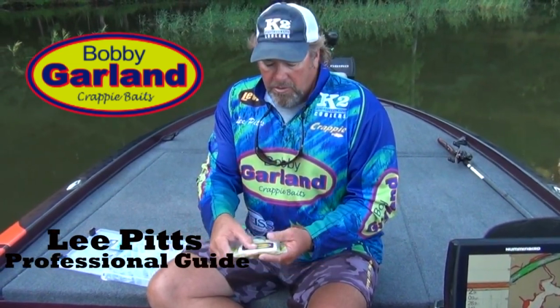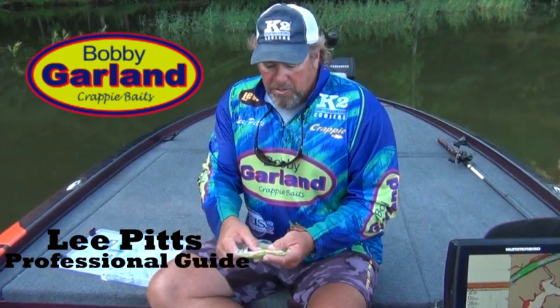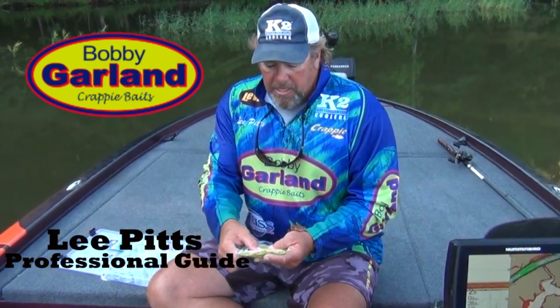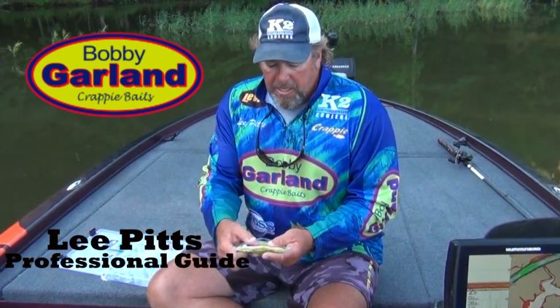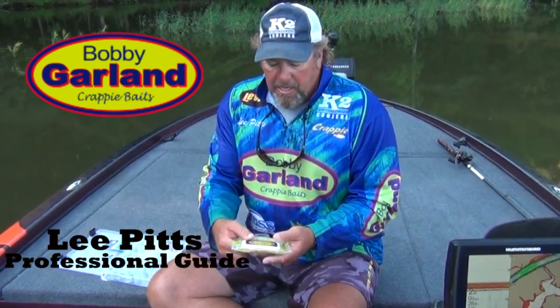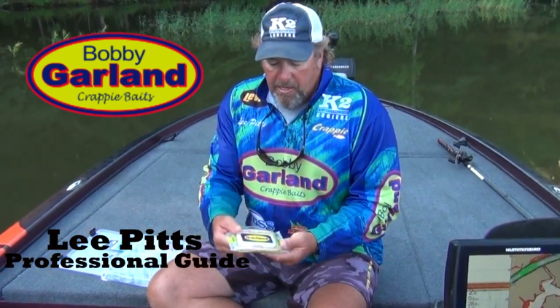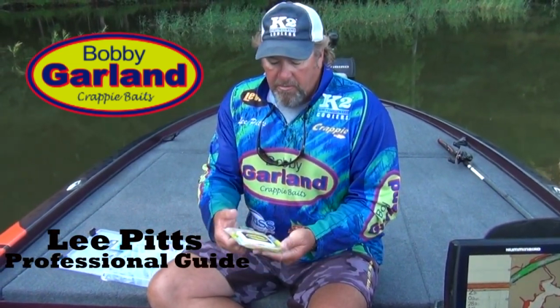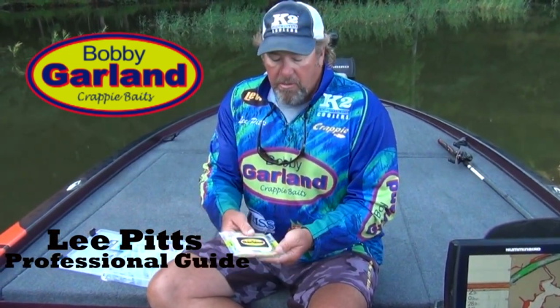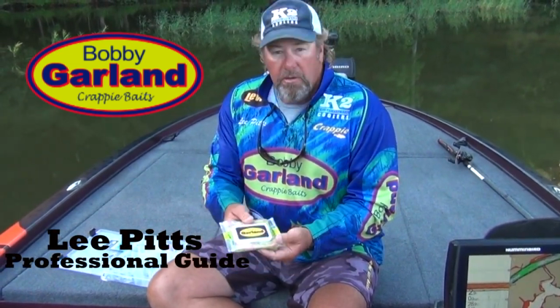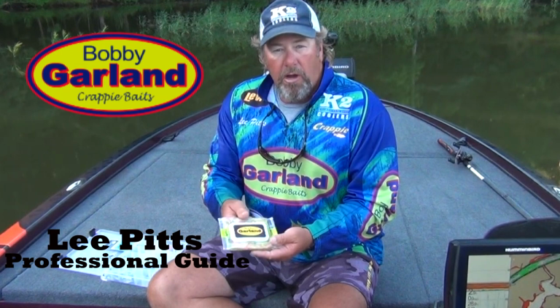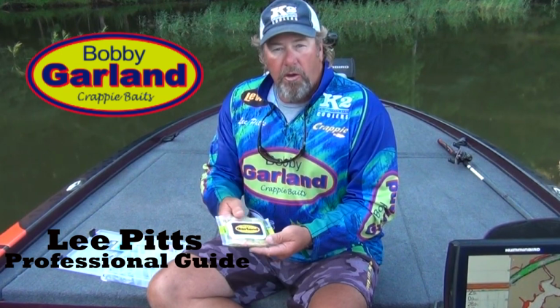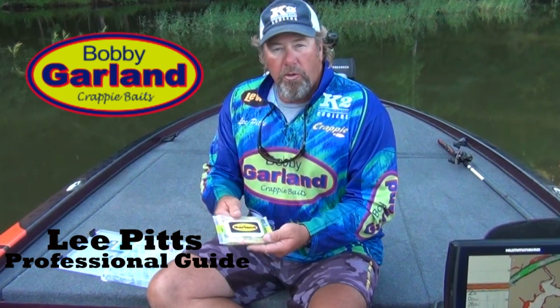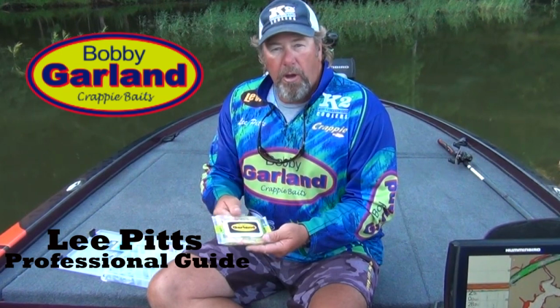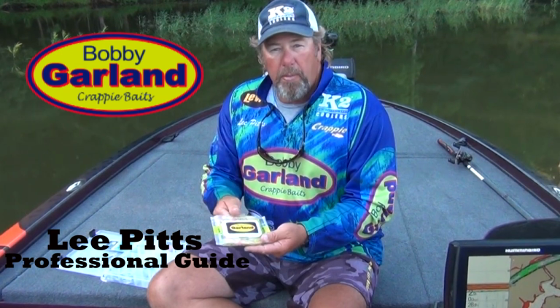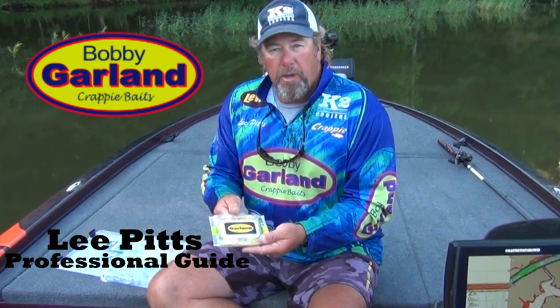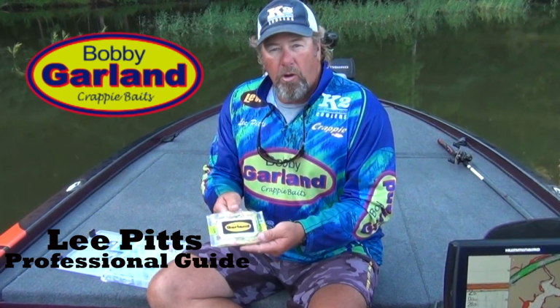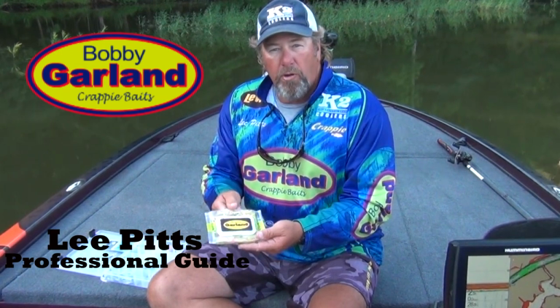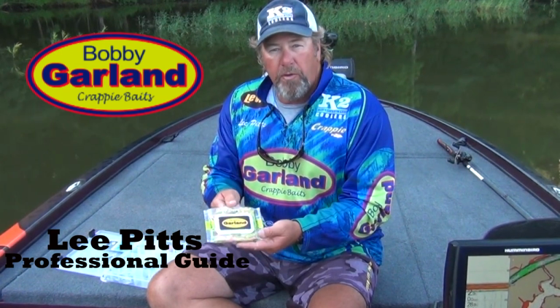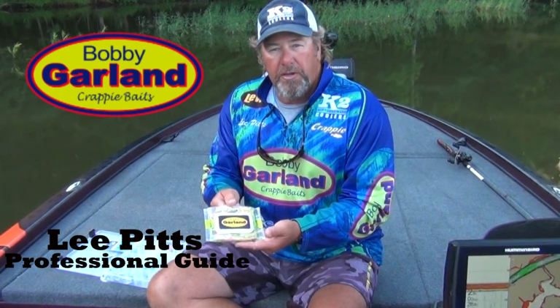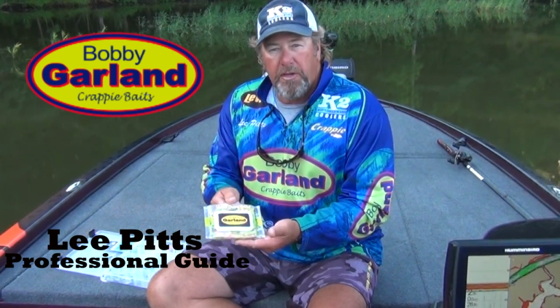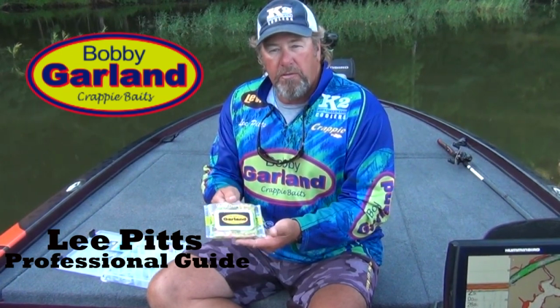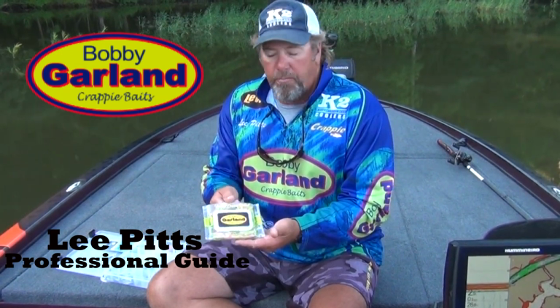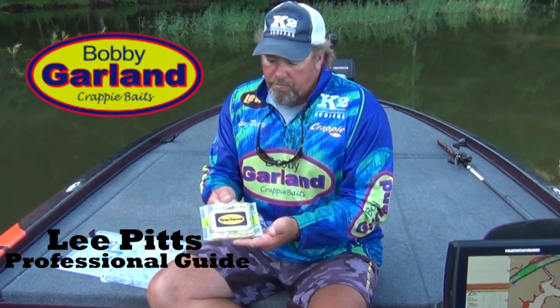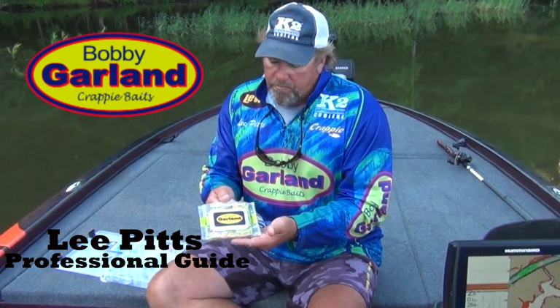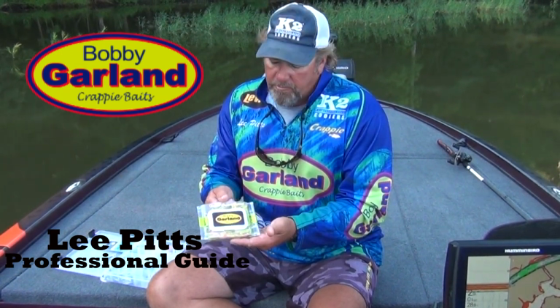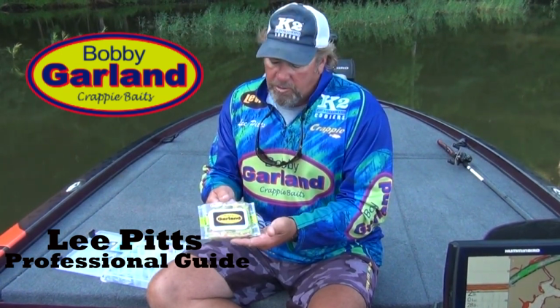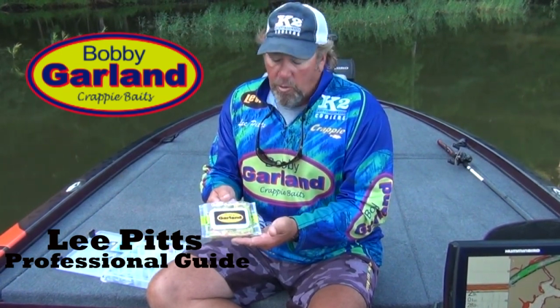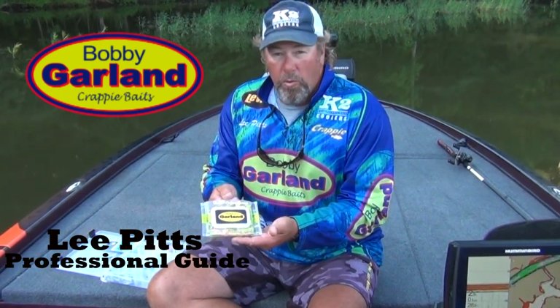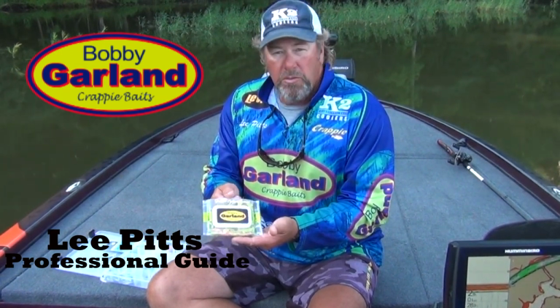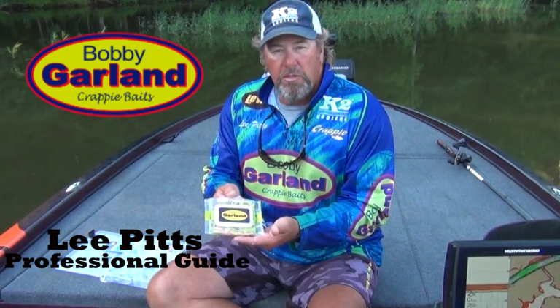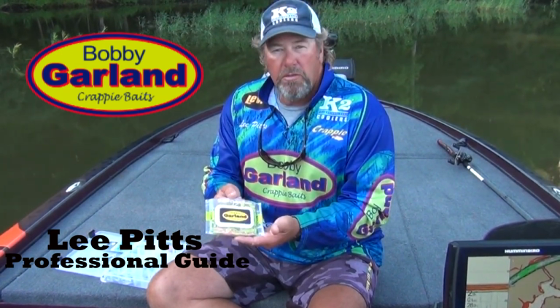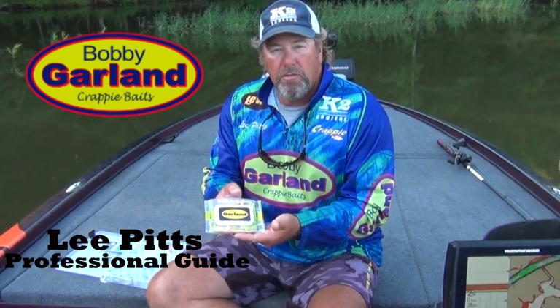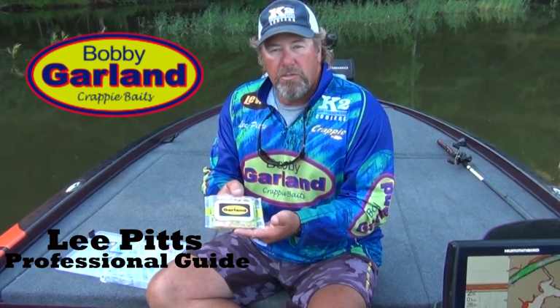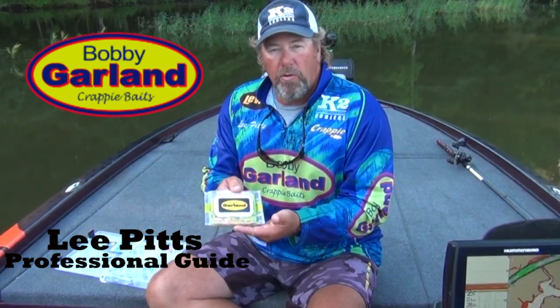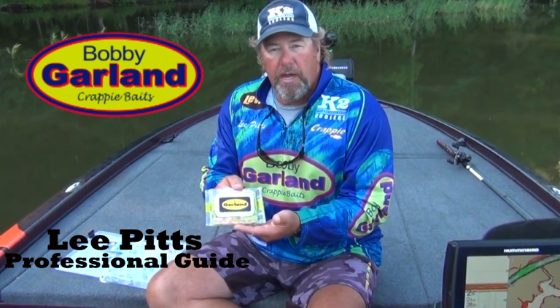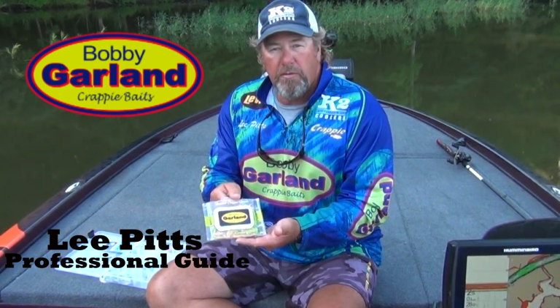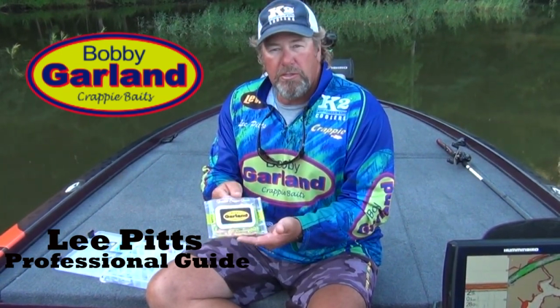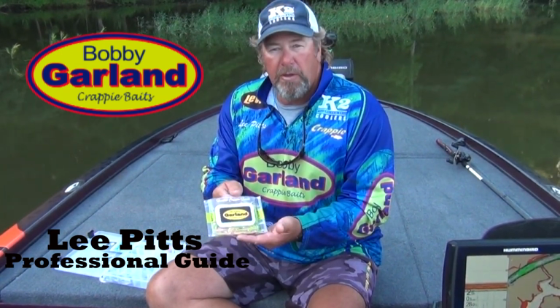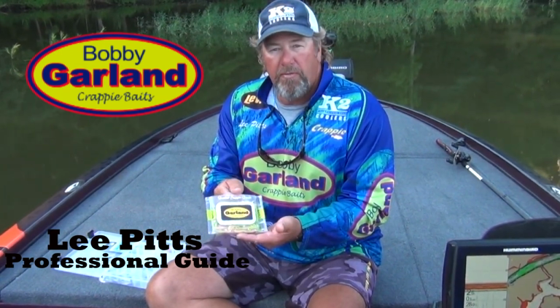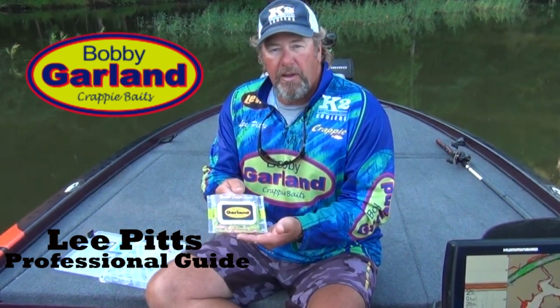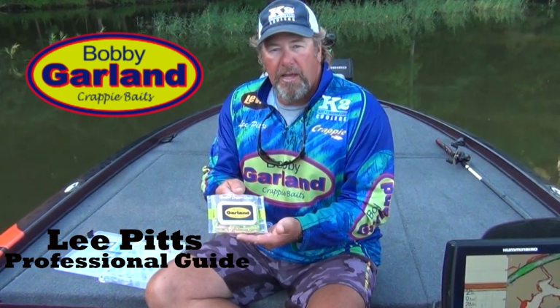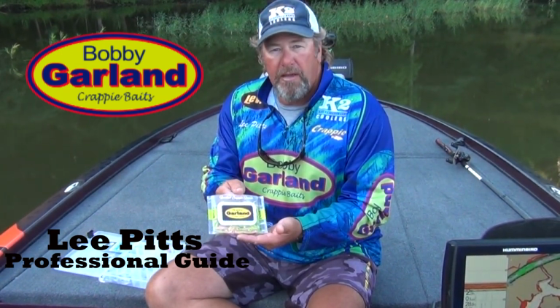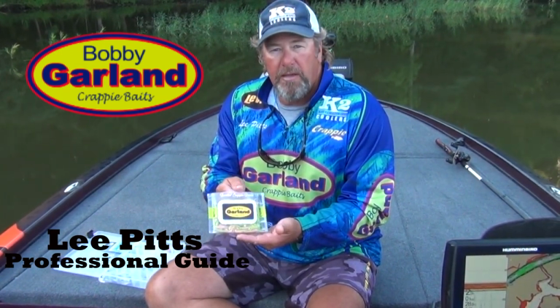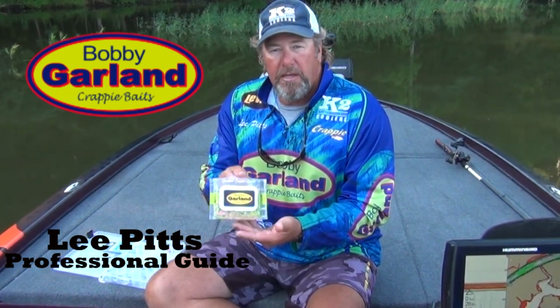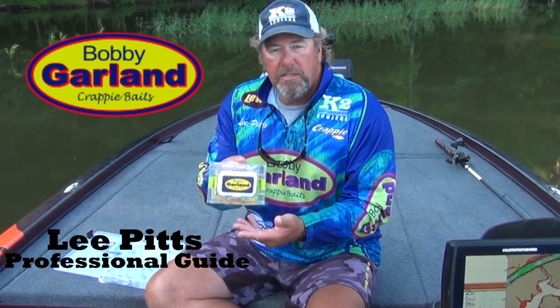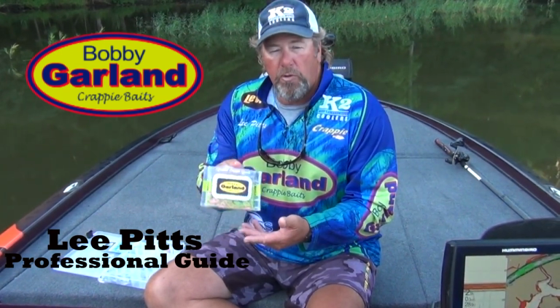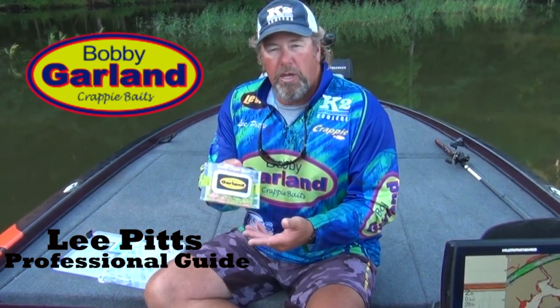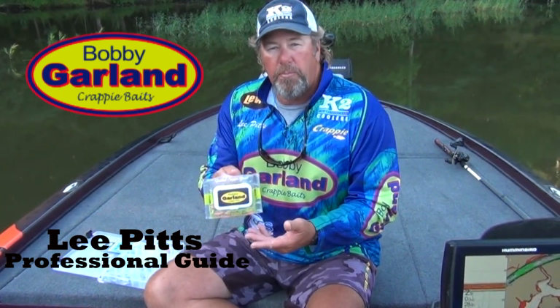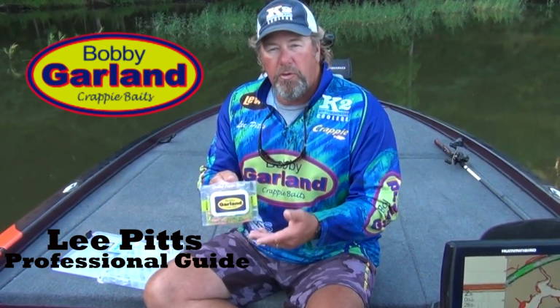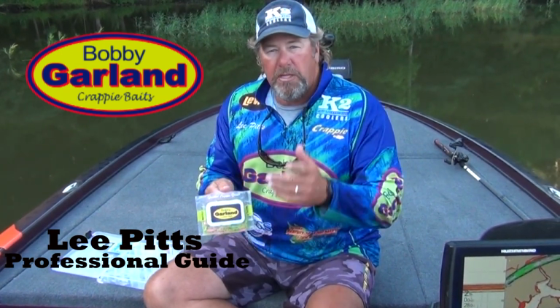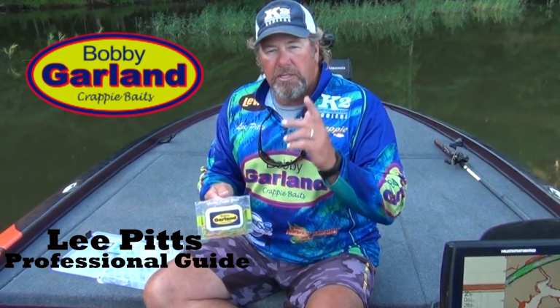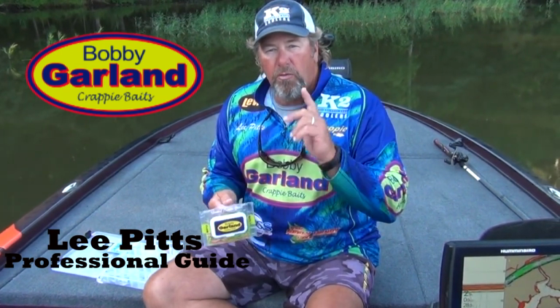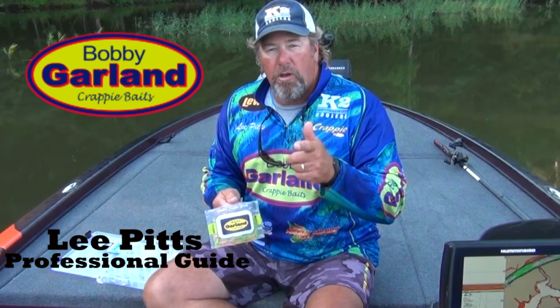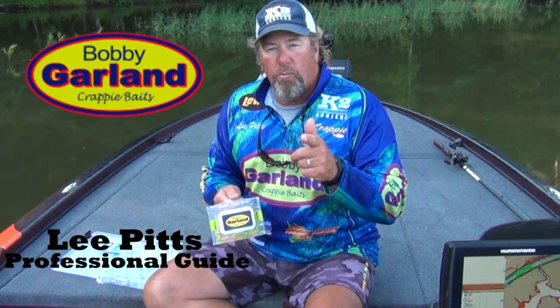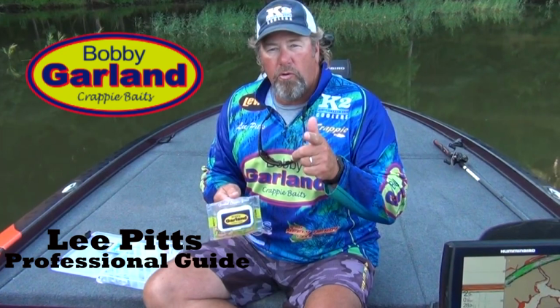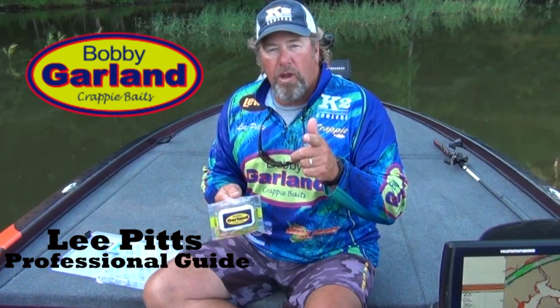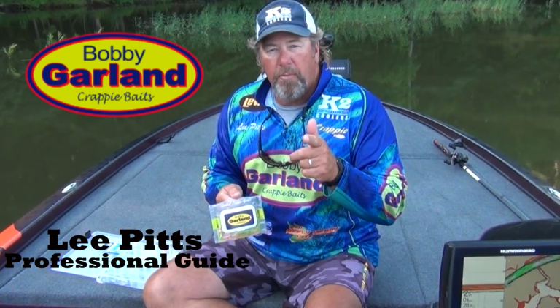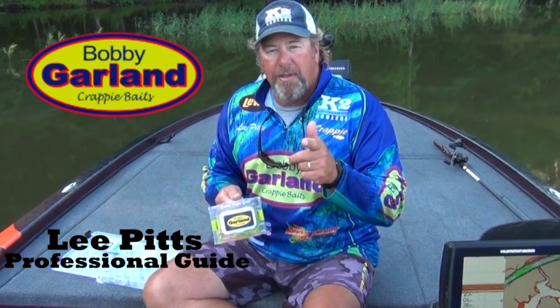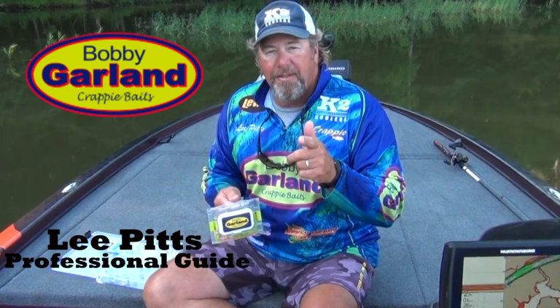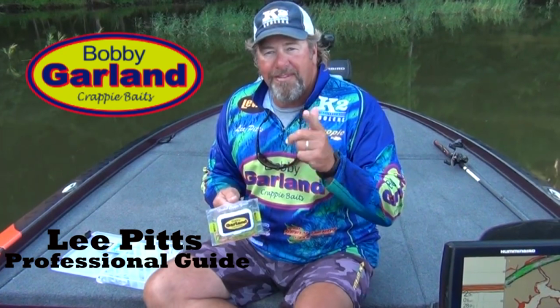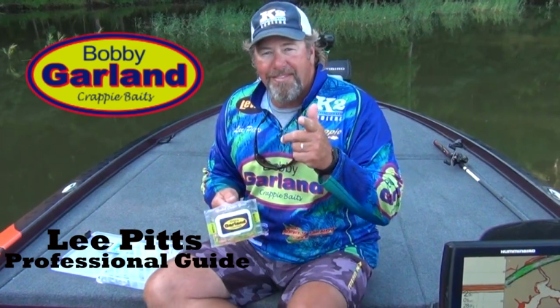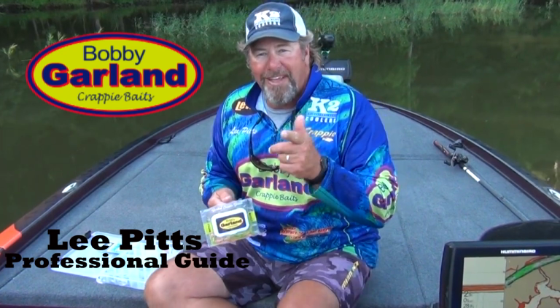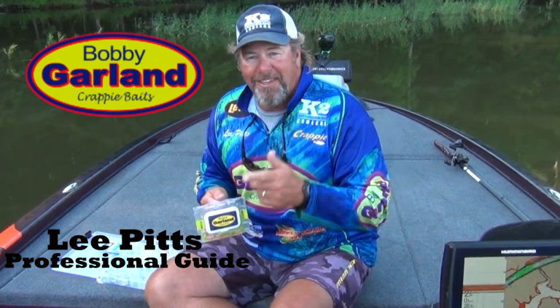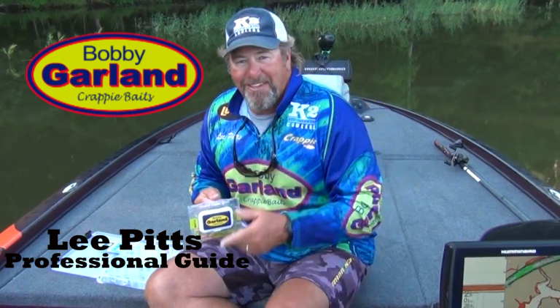Check it out. All your Bobby Garland retail stores are going to have this Mayfly. It's going to help you catch a whole lot more crappie. Thank you.